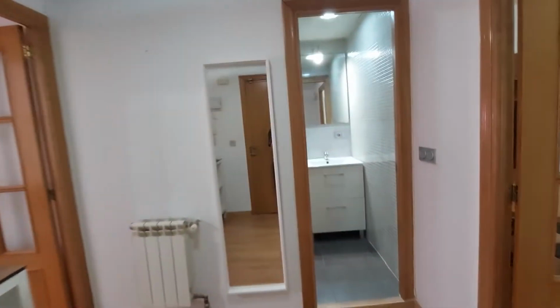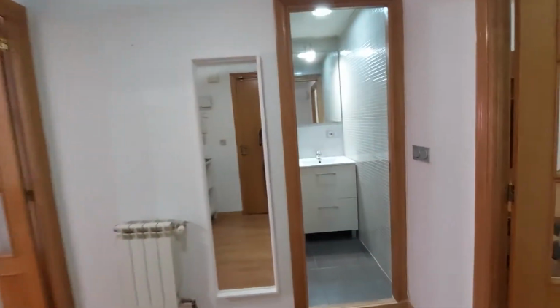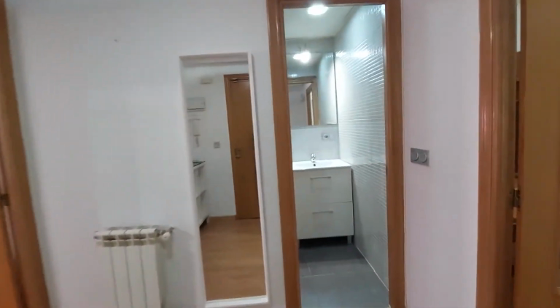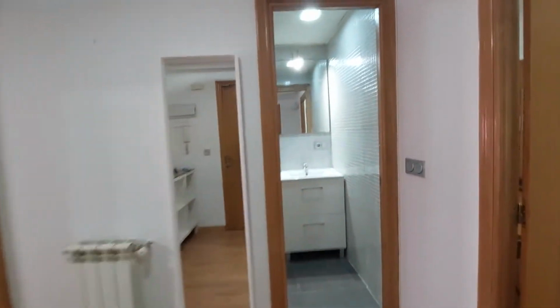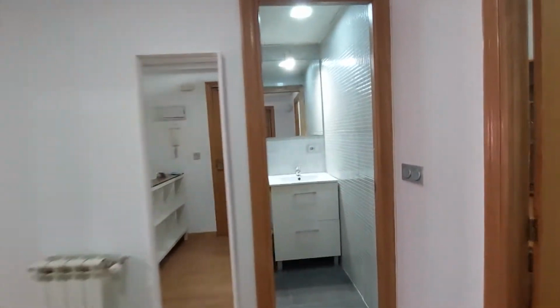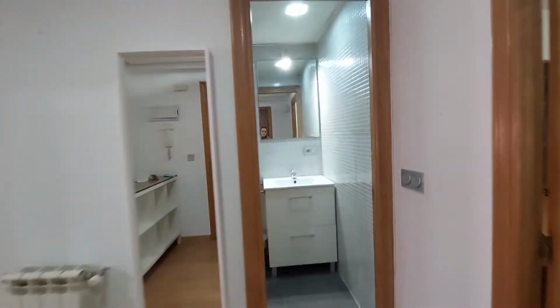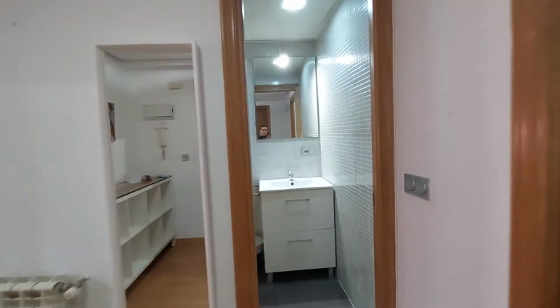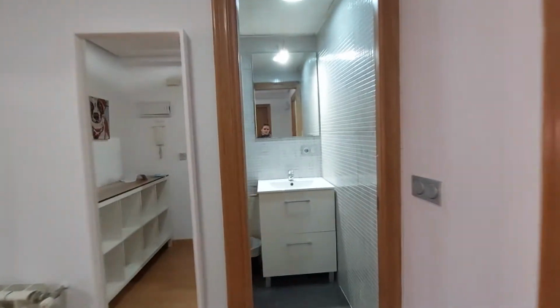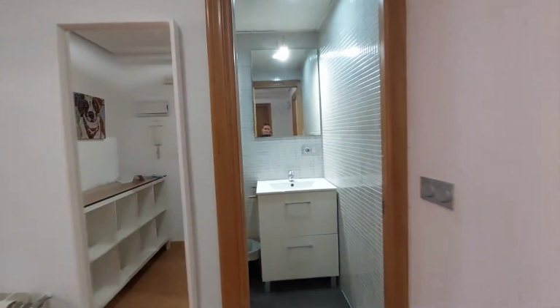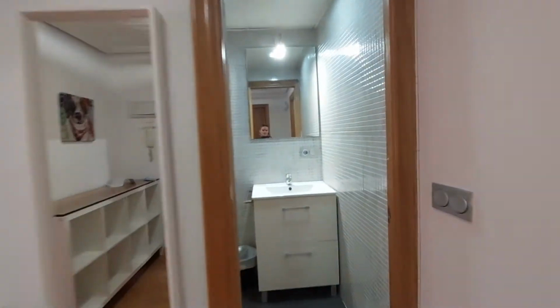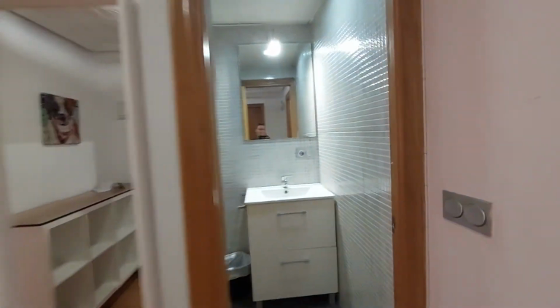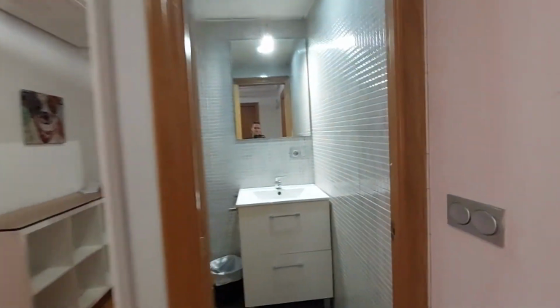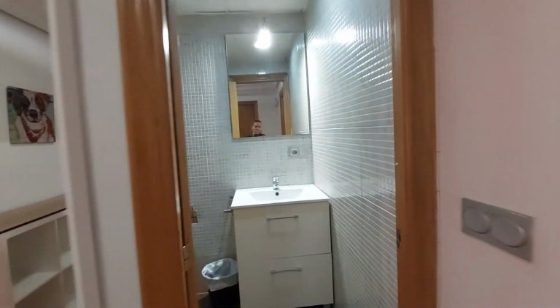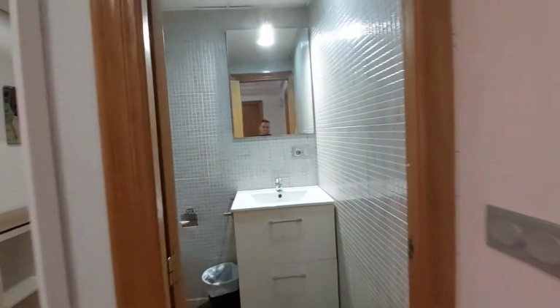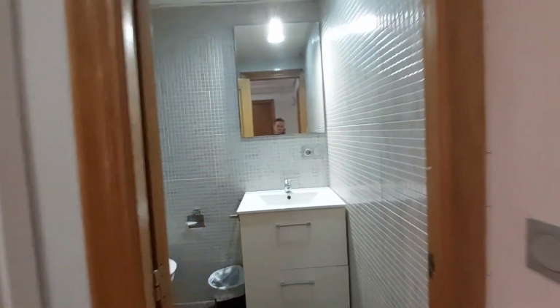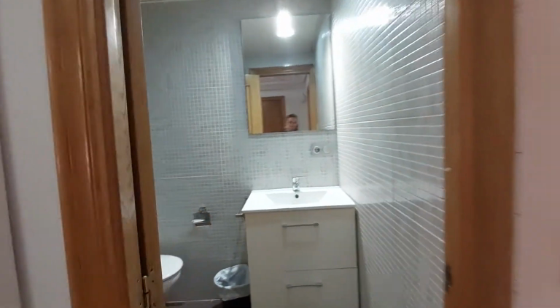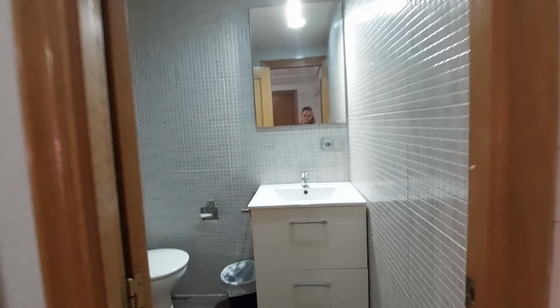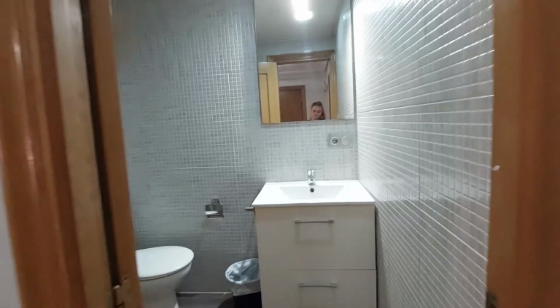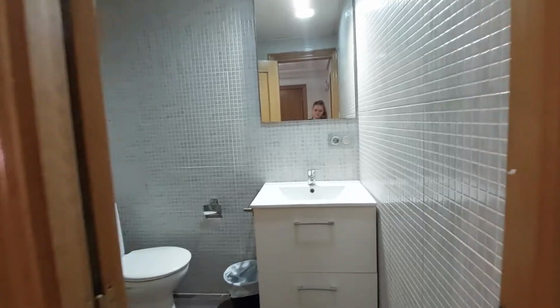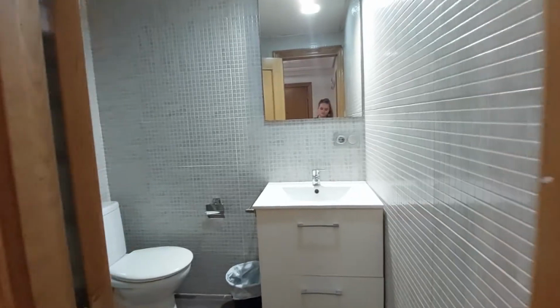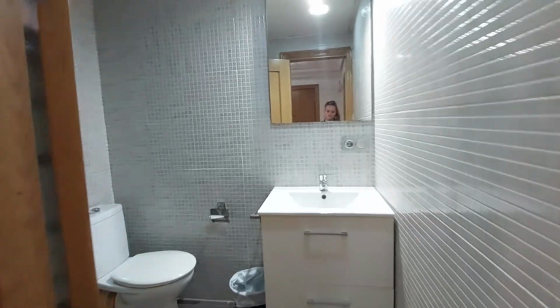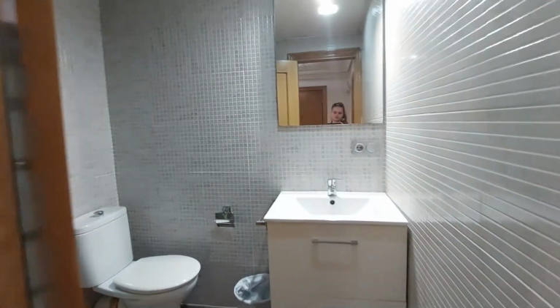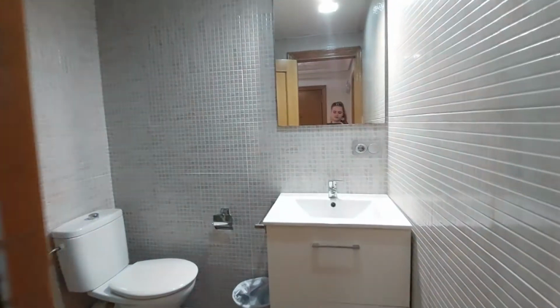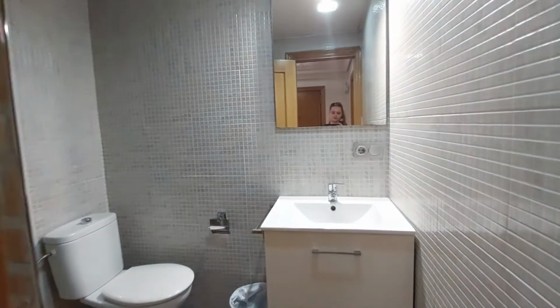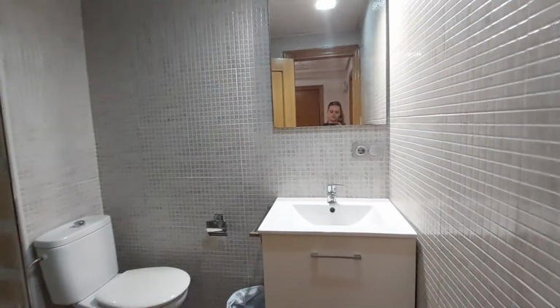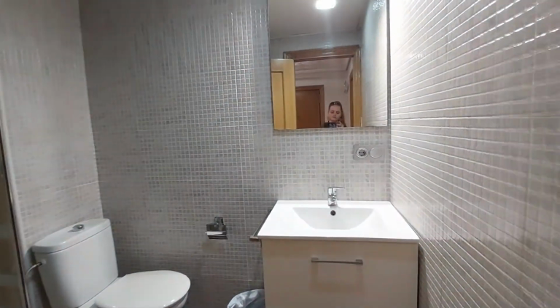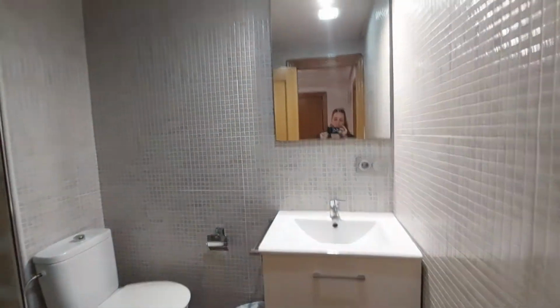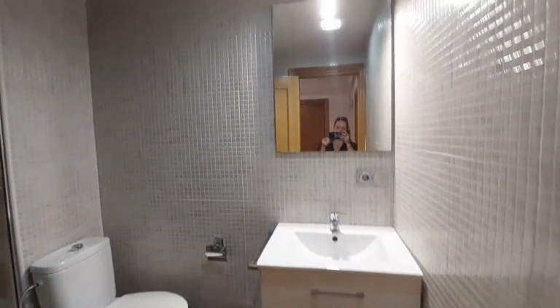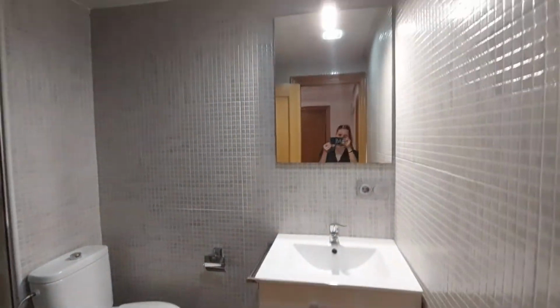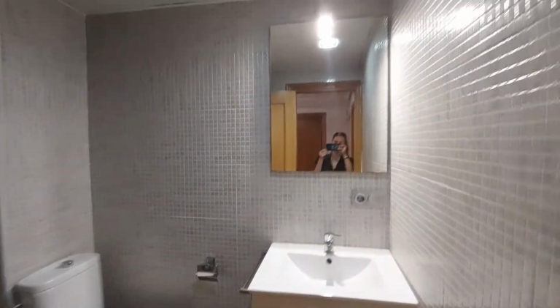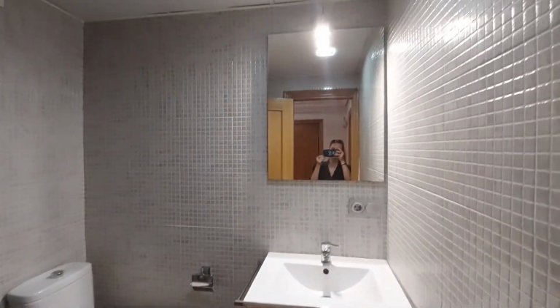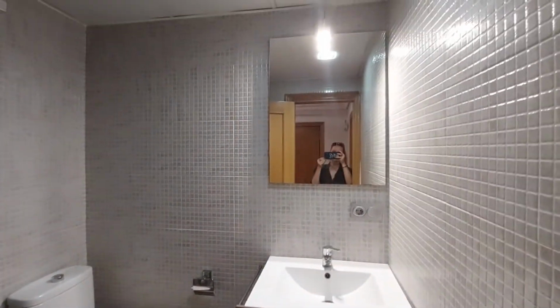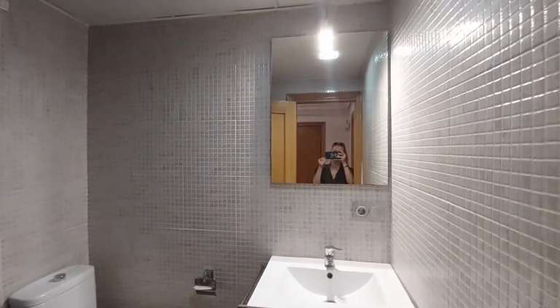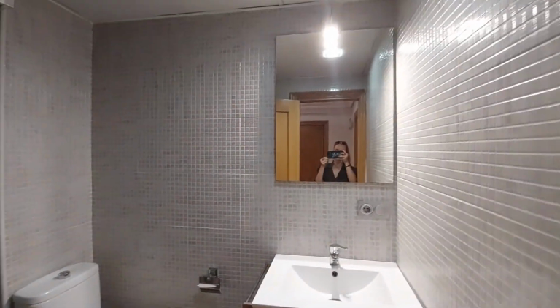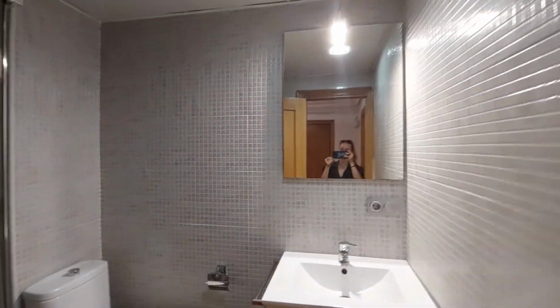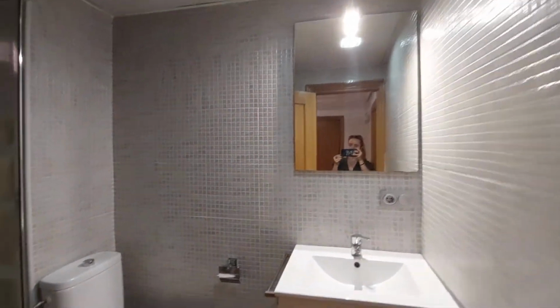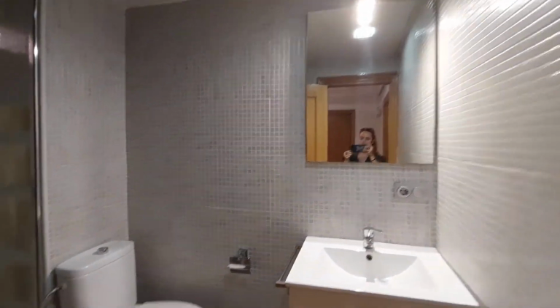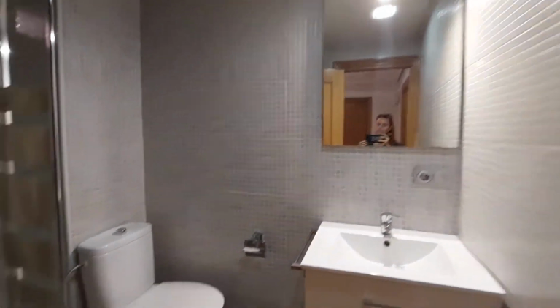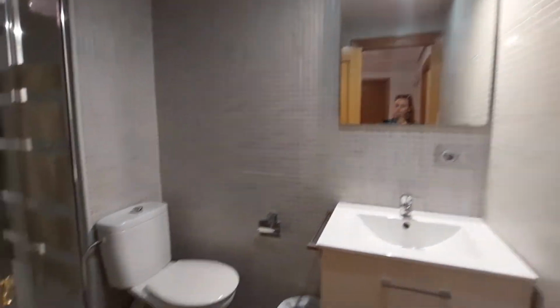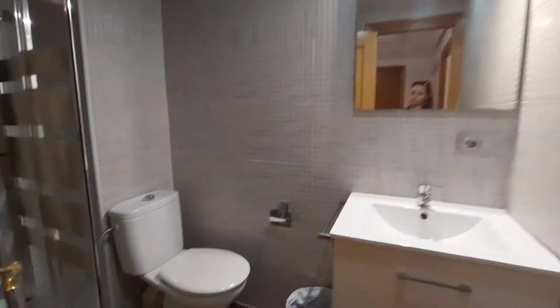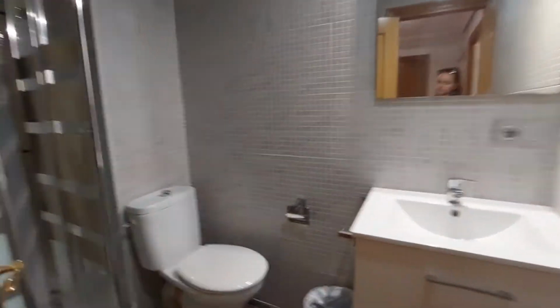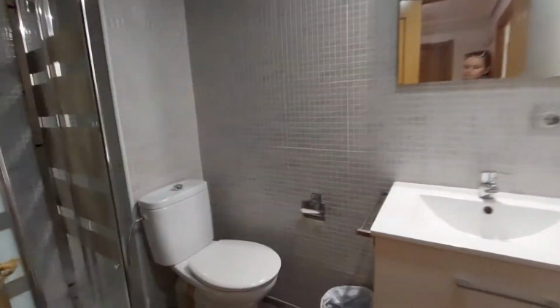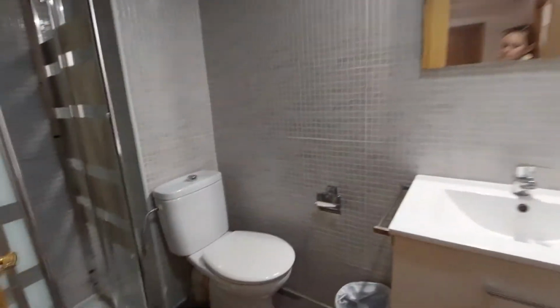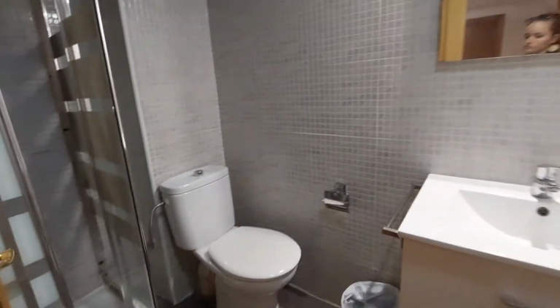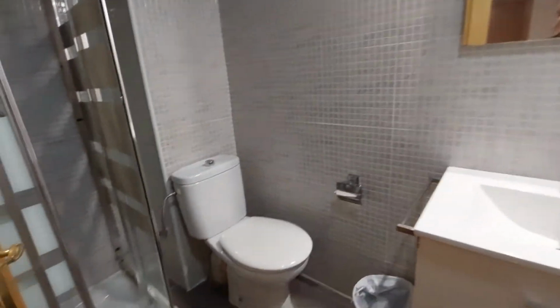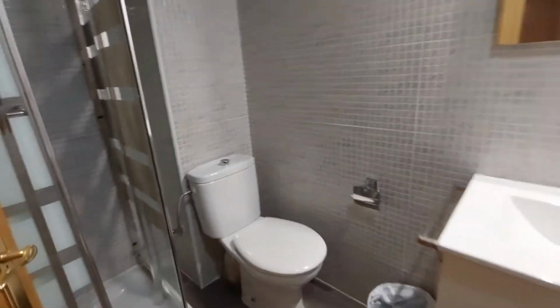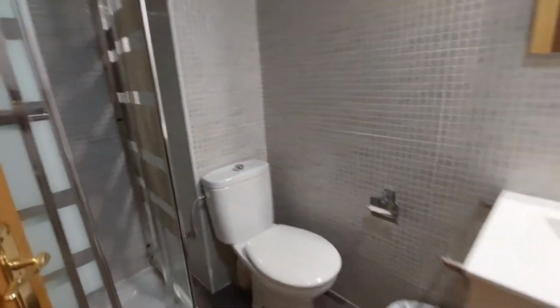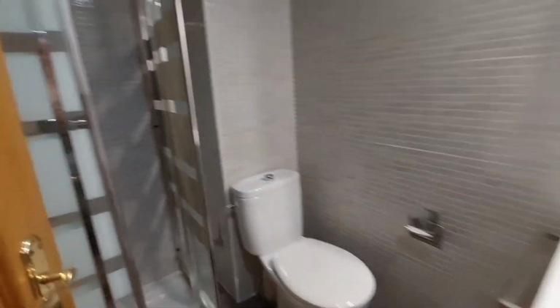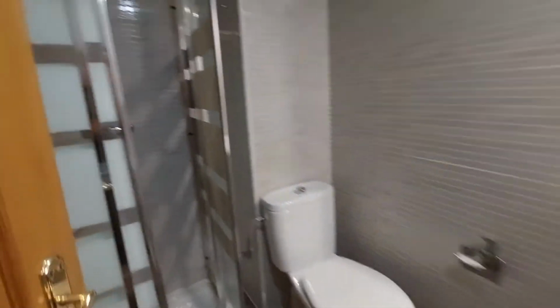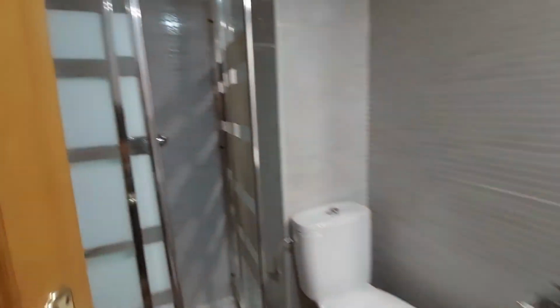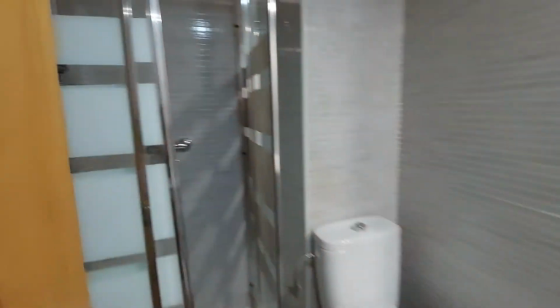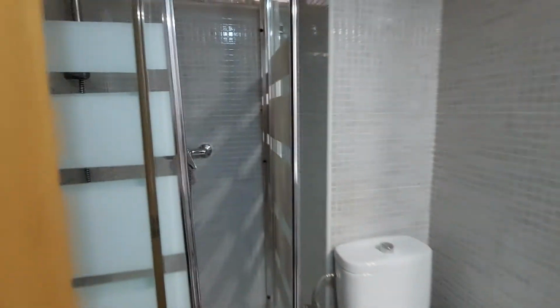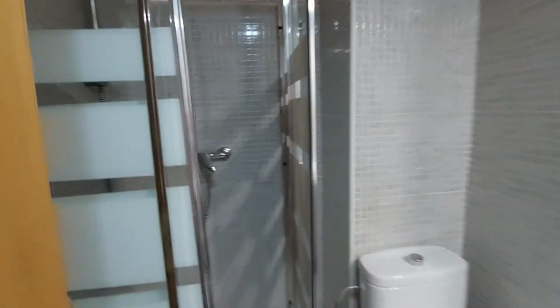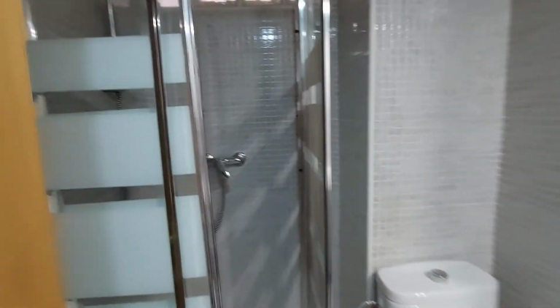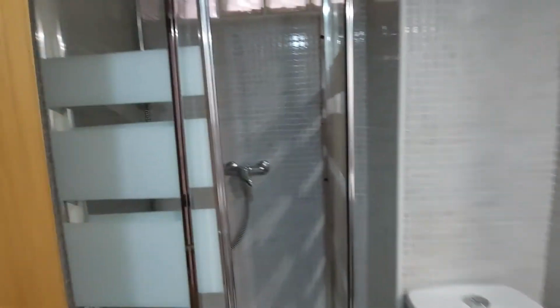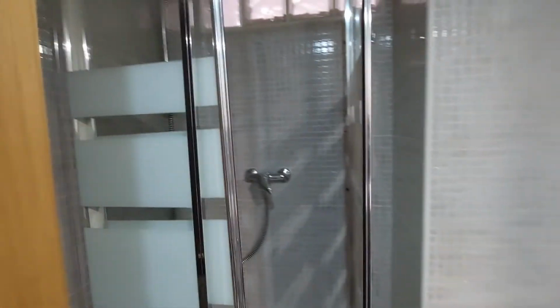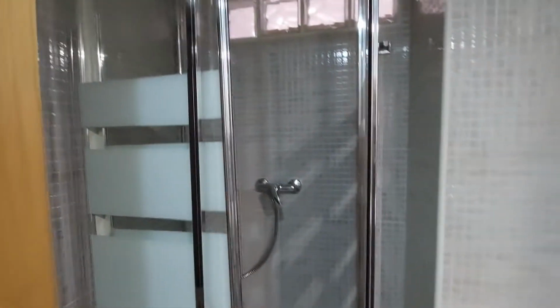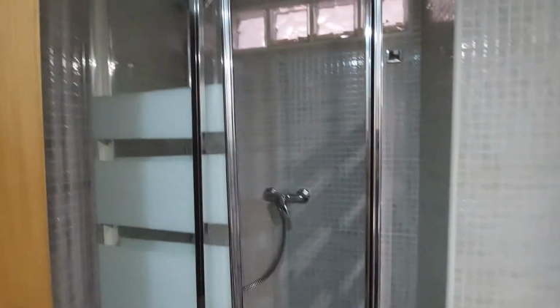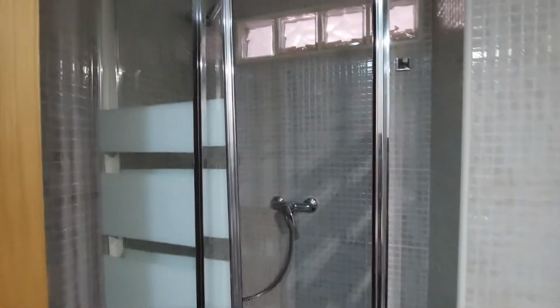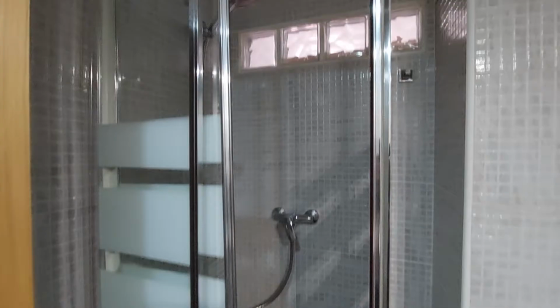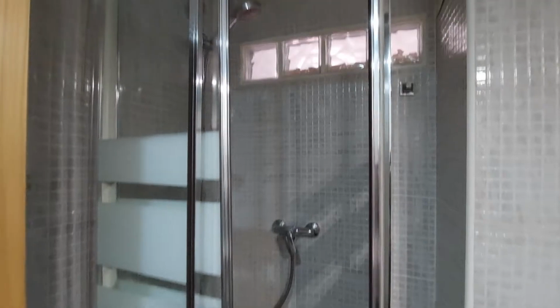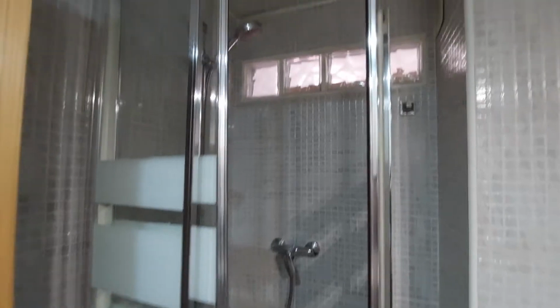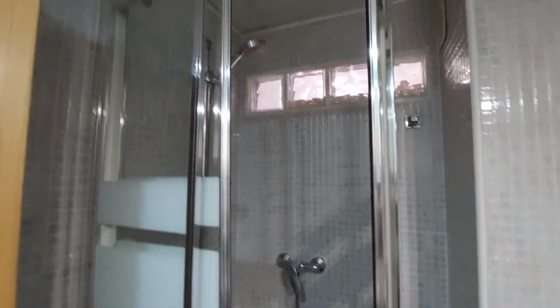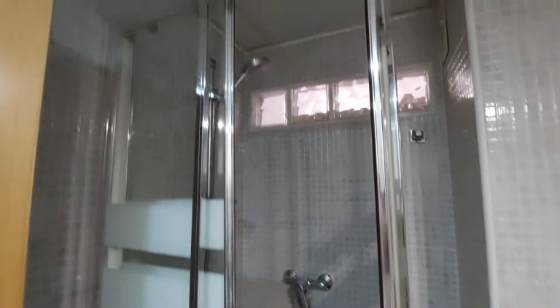Over here you have a bathroom. You have the sink, a mirror on the wall, the toilet, and the shower.